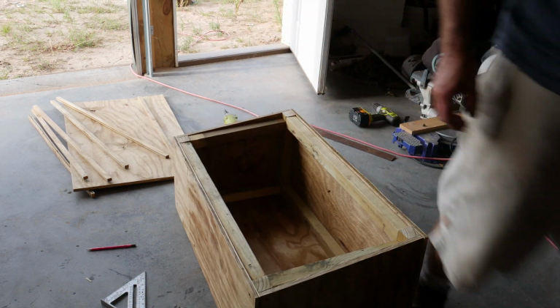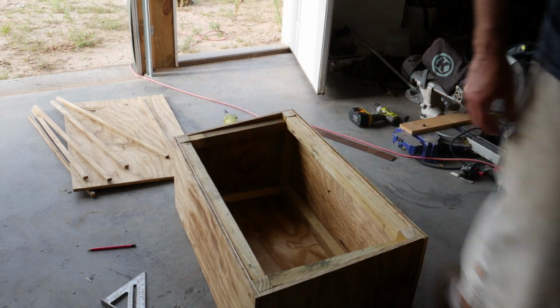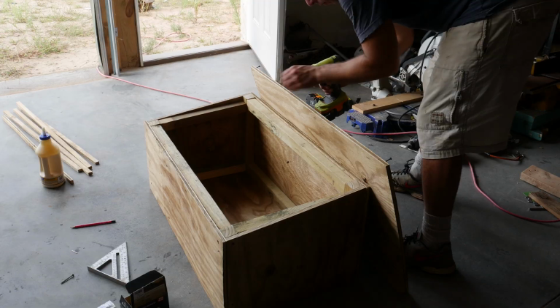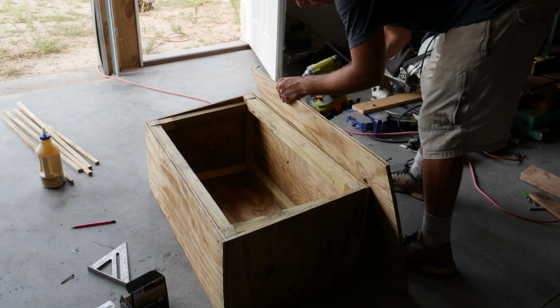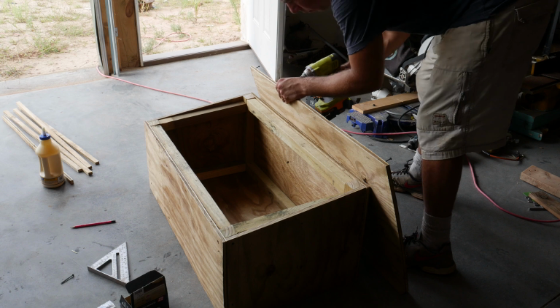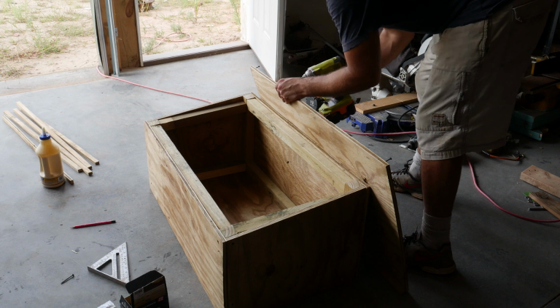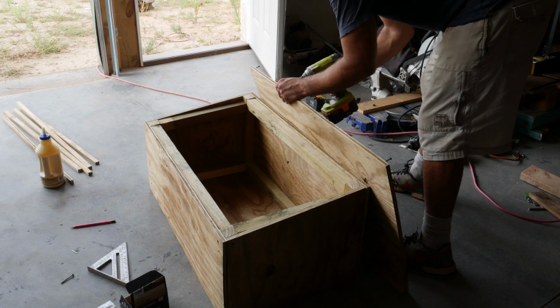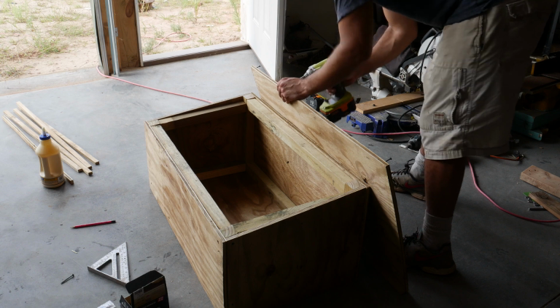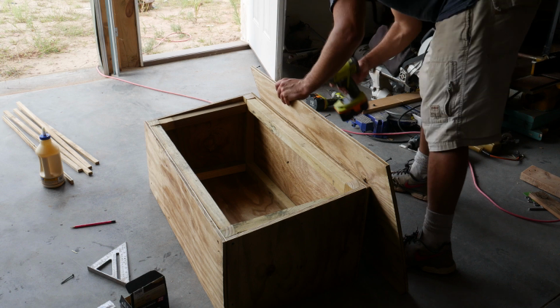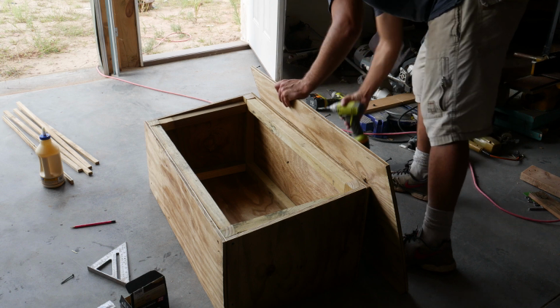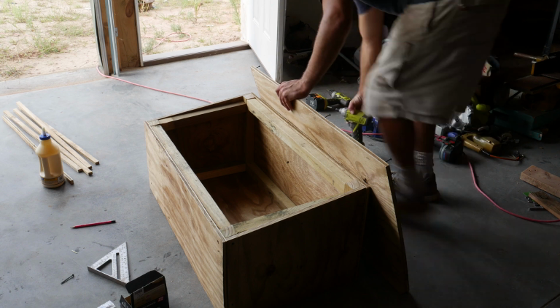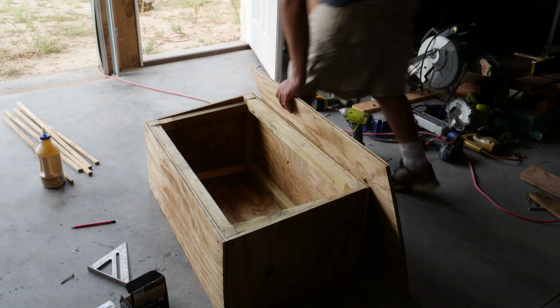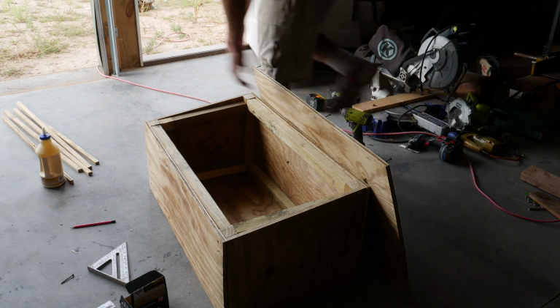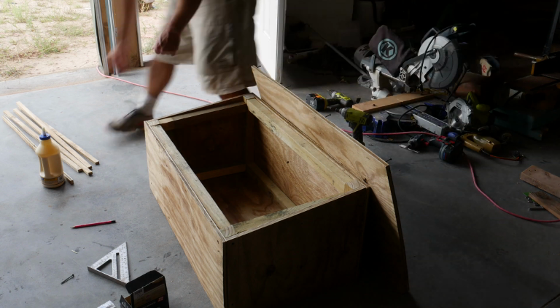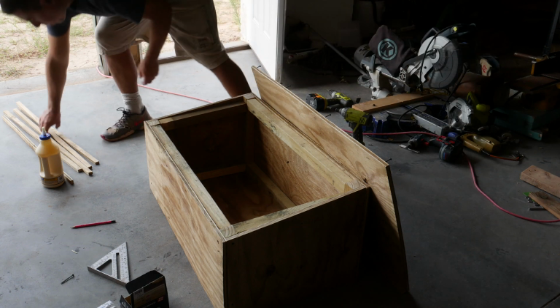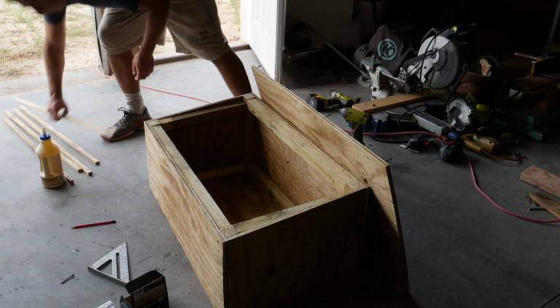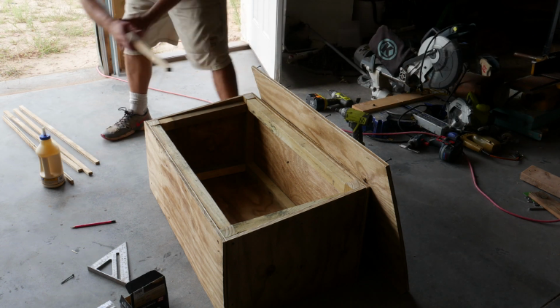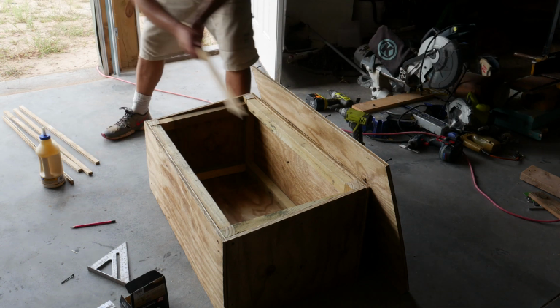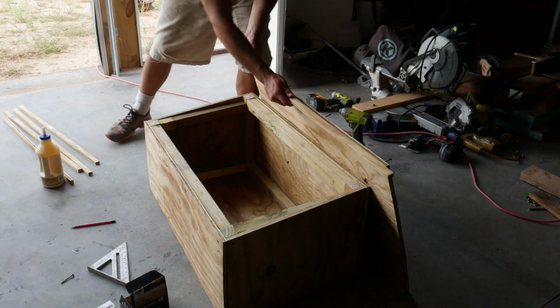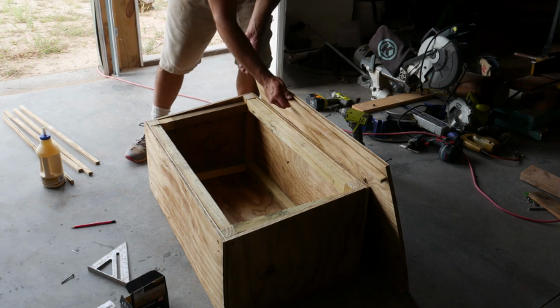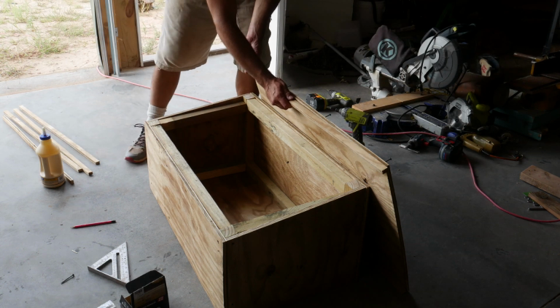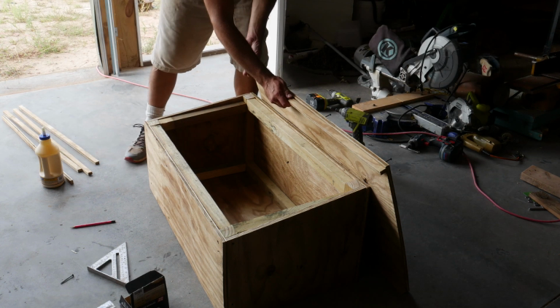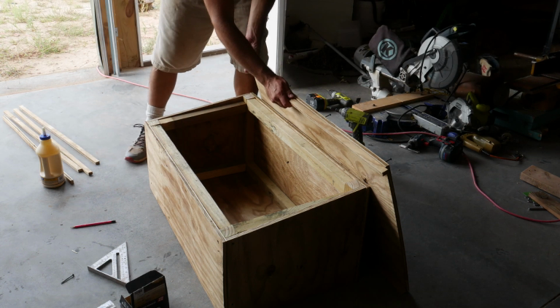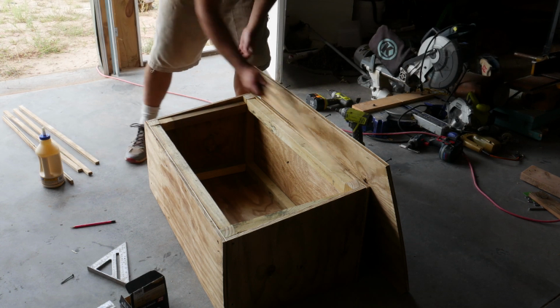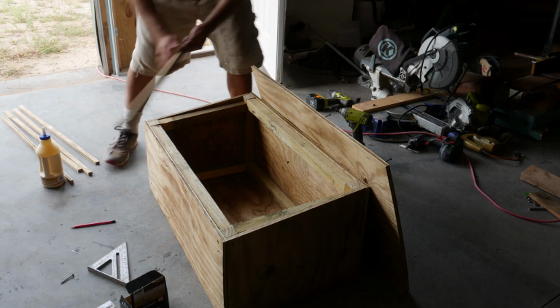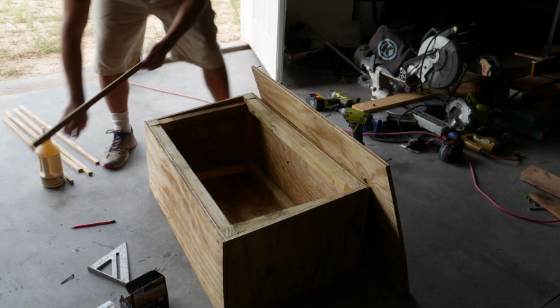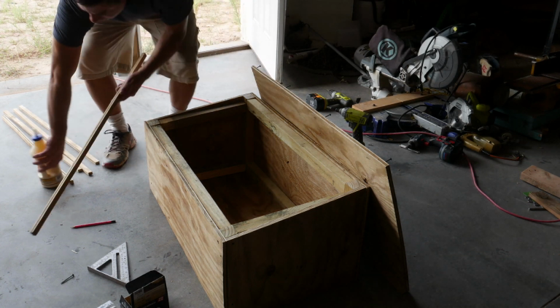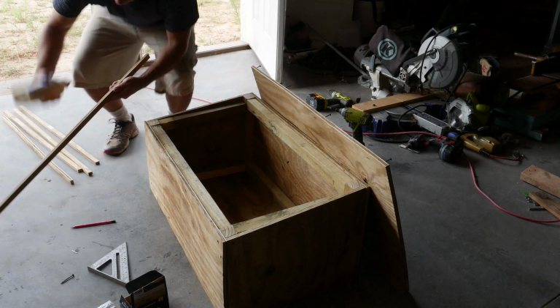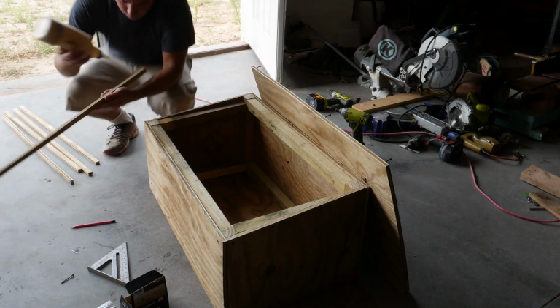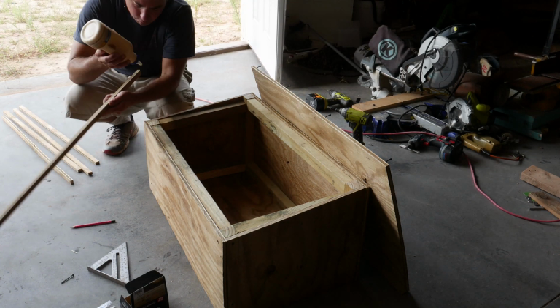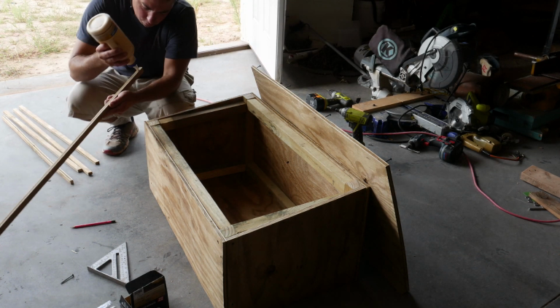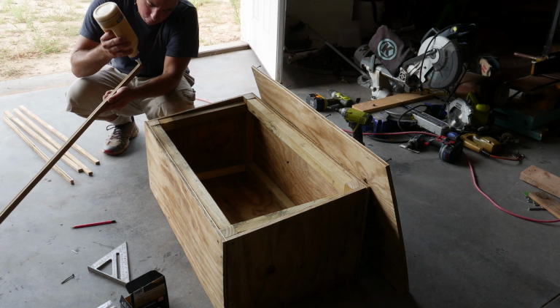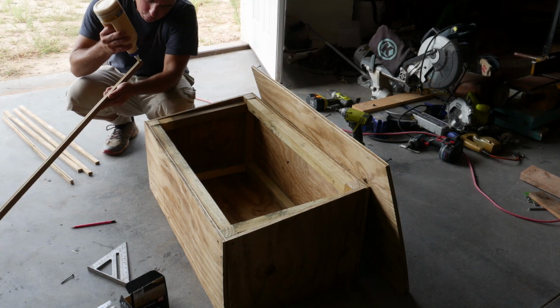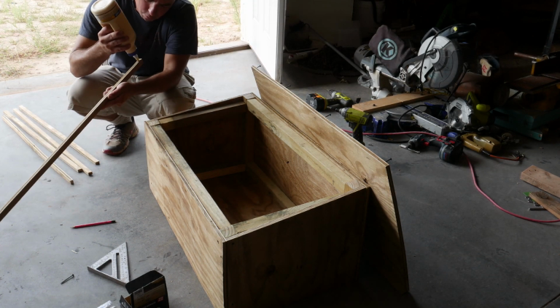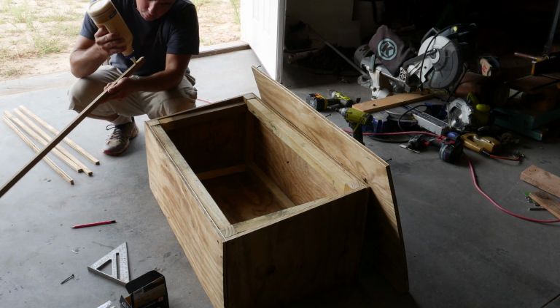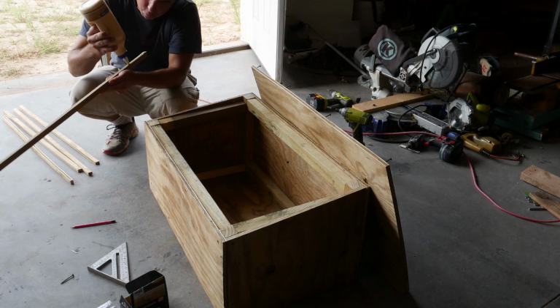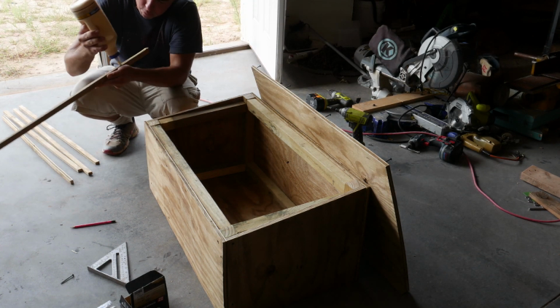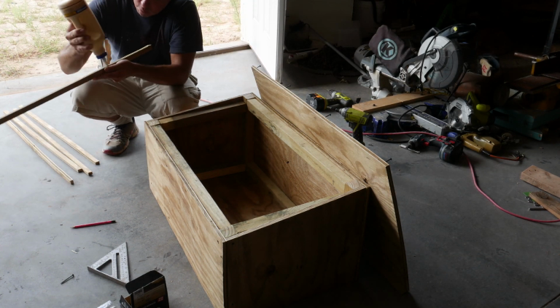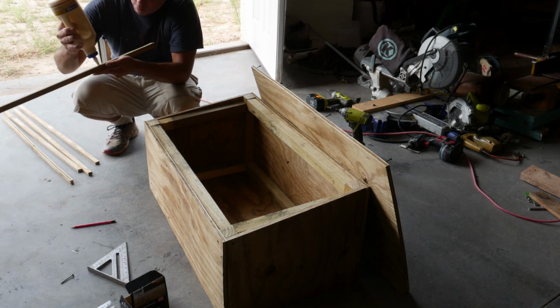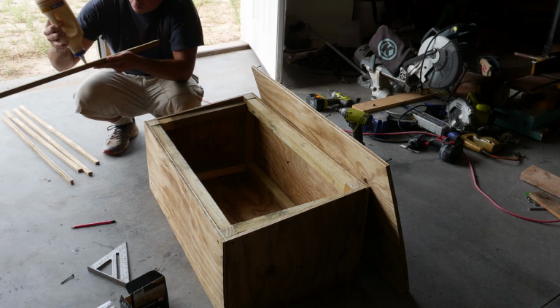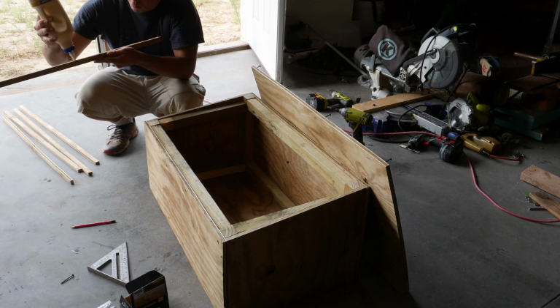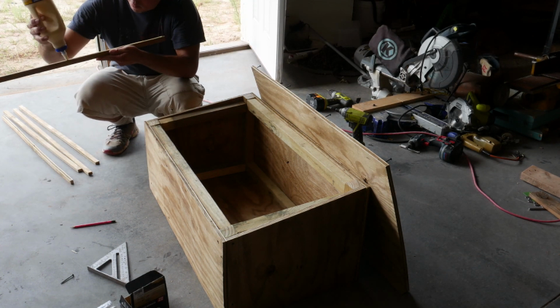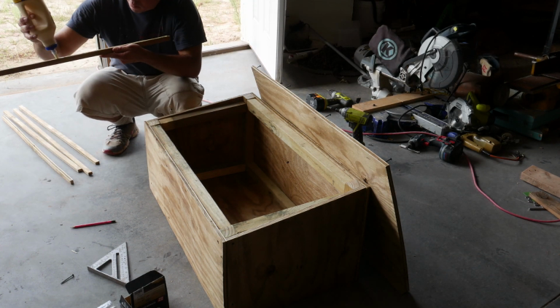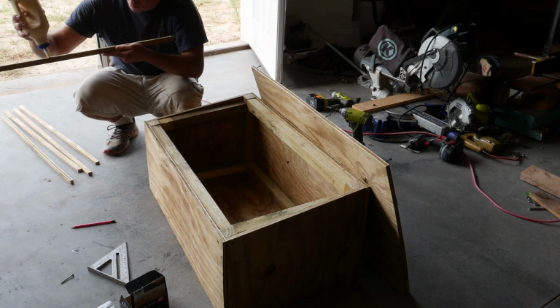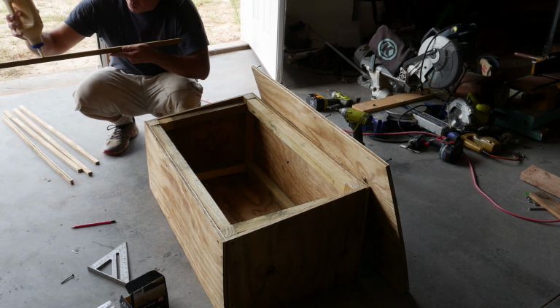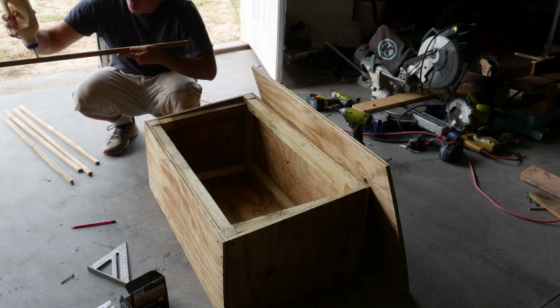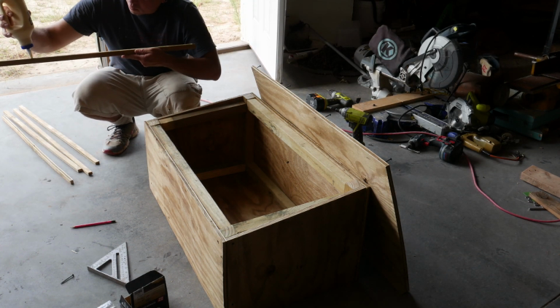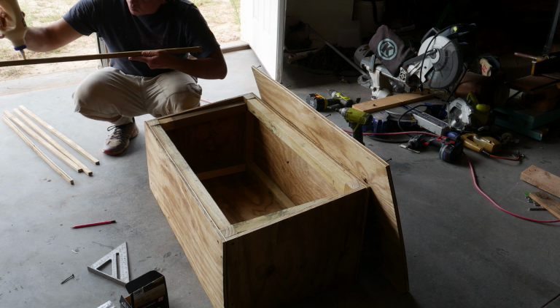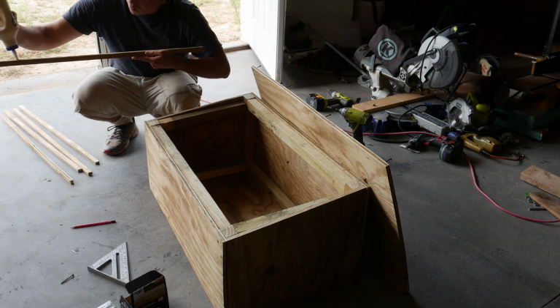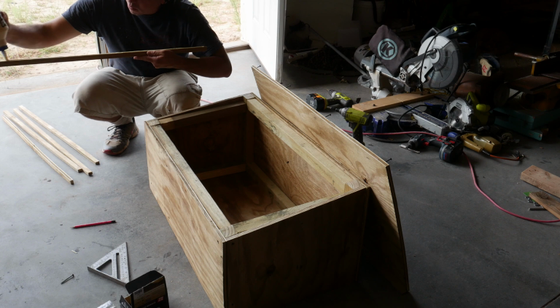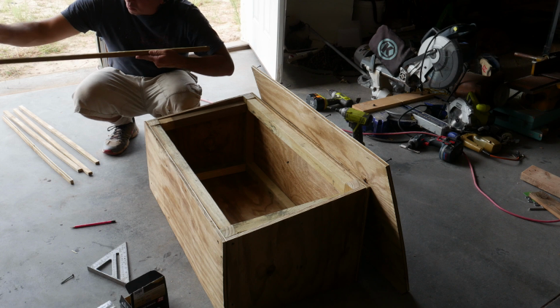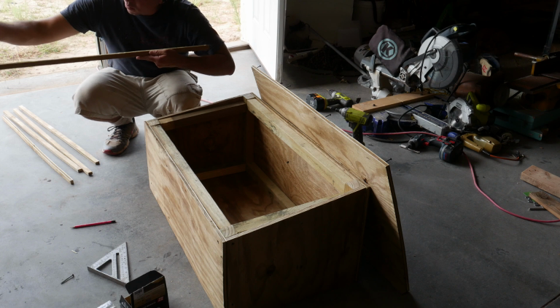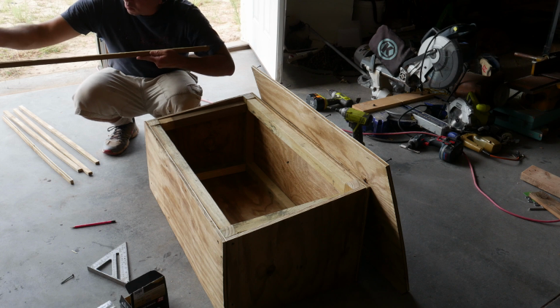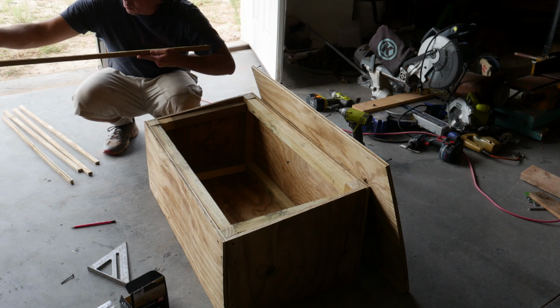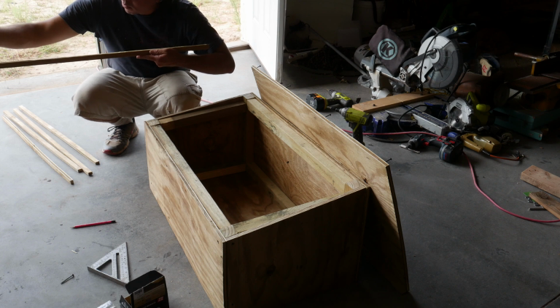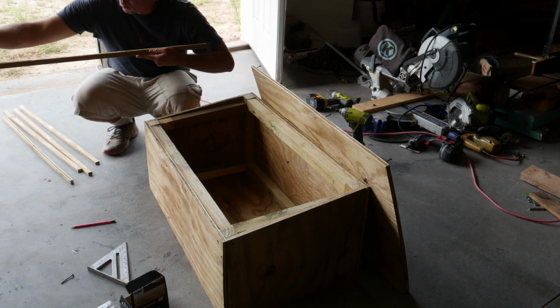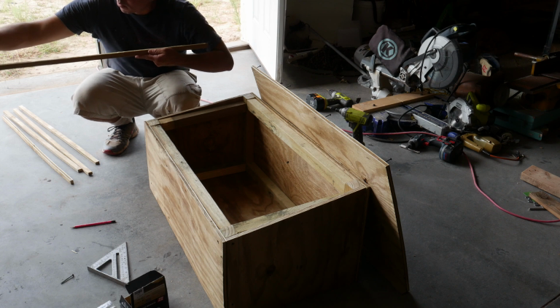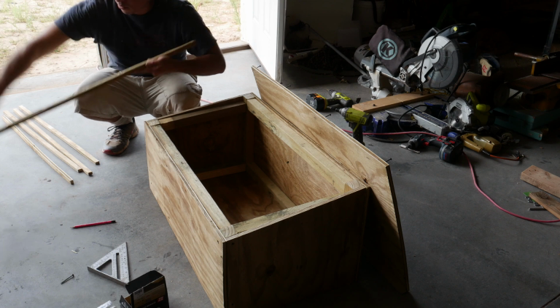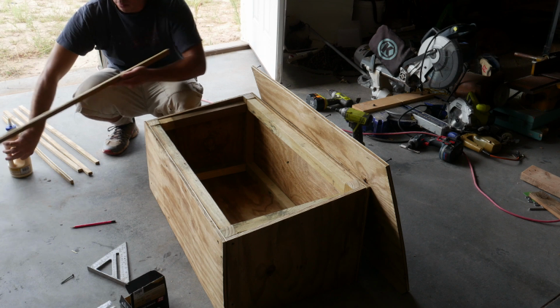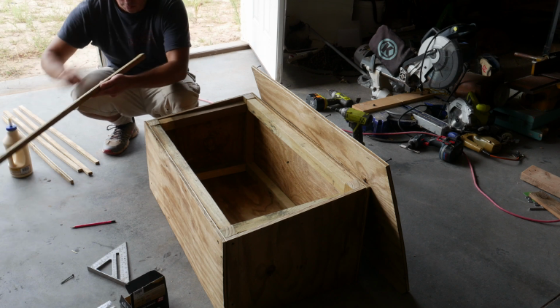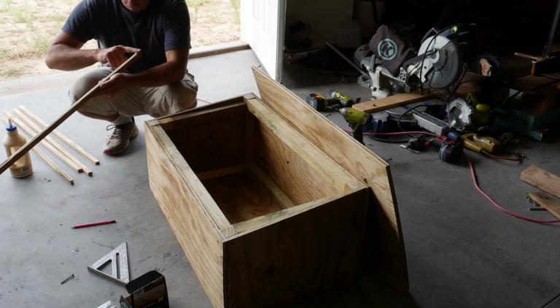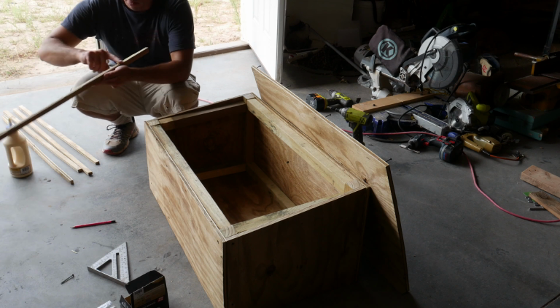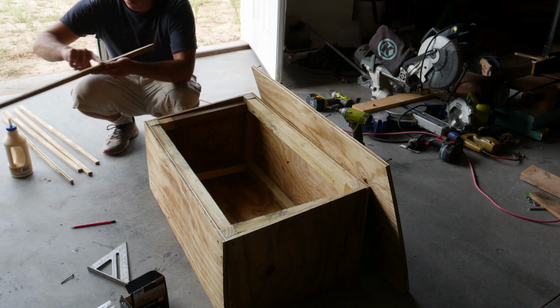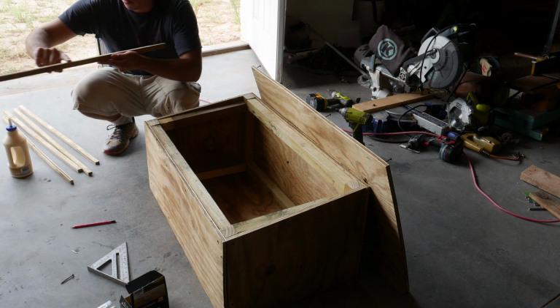For the lid, I screwed and glued on some thin strips to create an overhang to keep water out of the box.